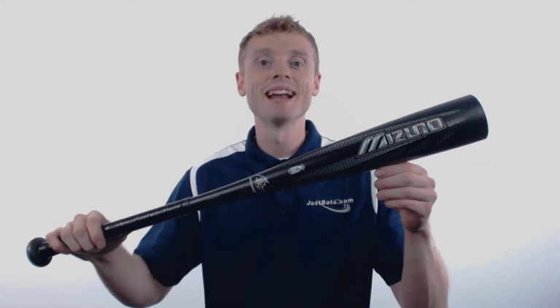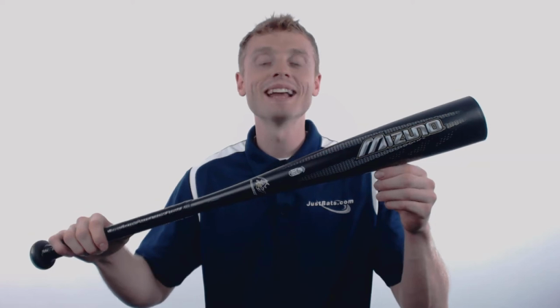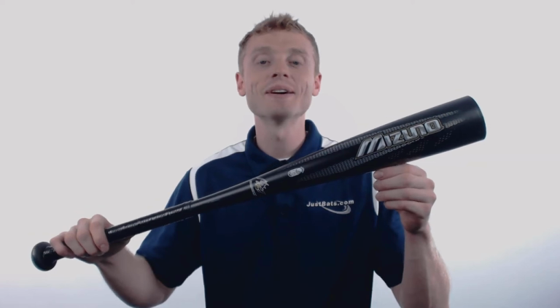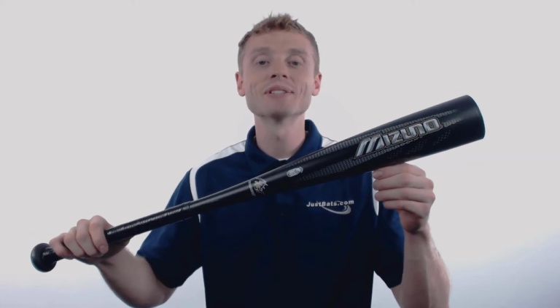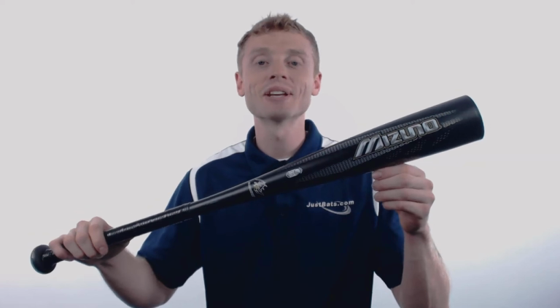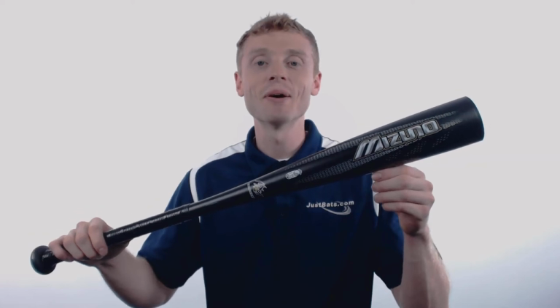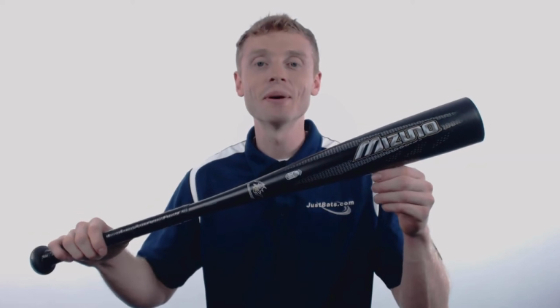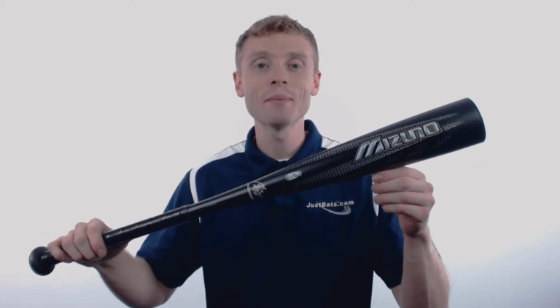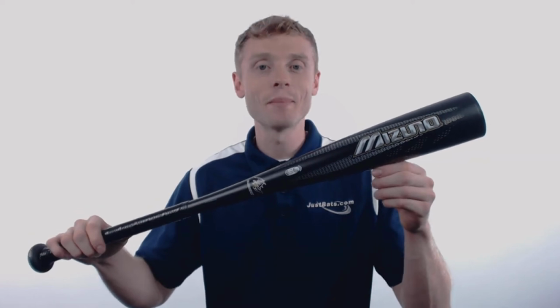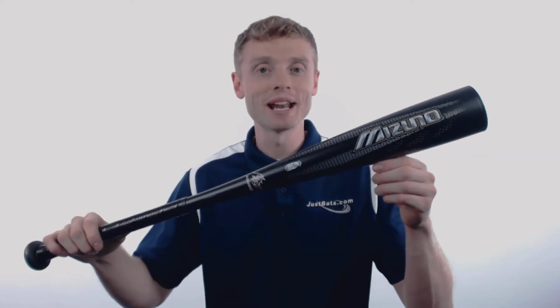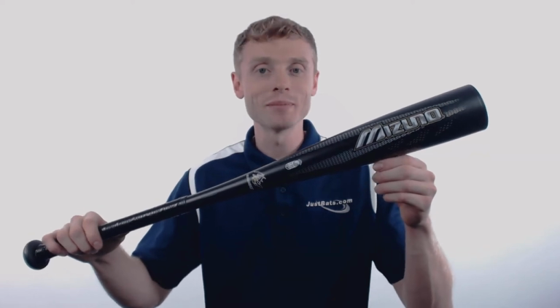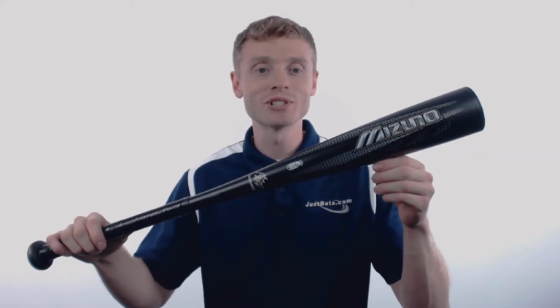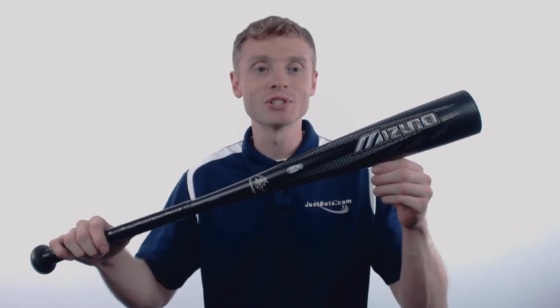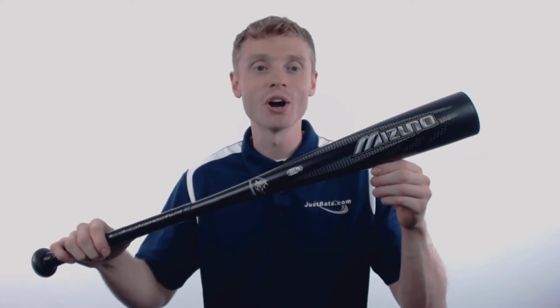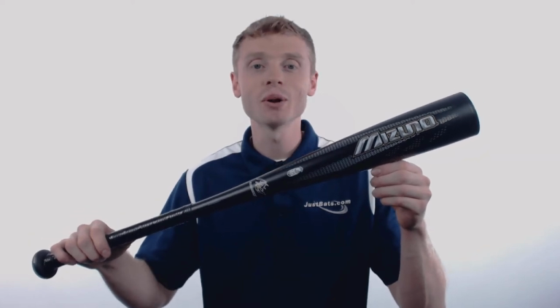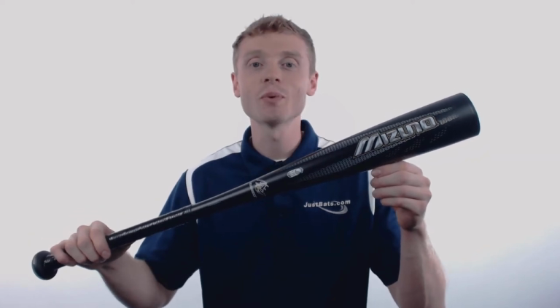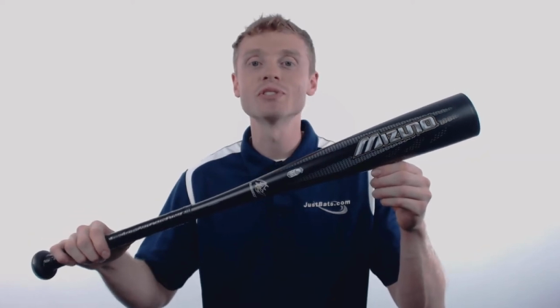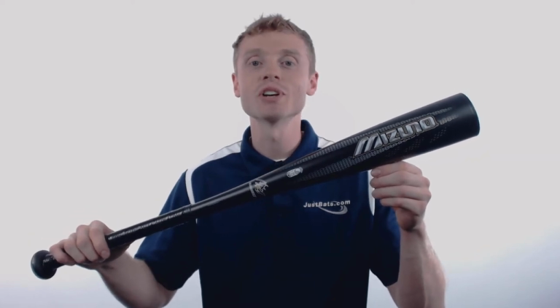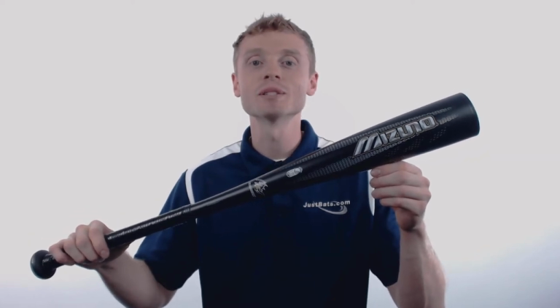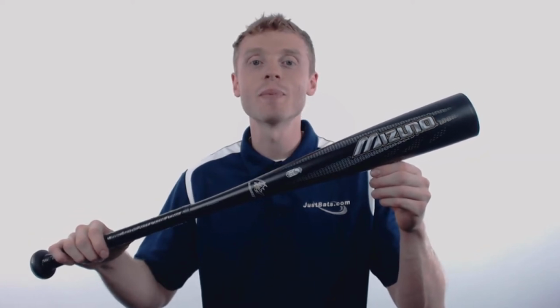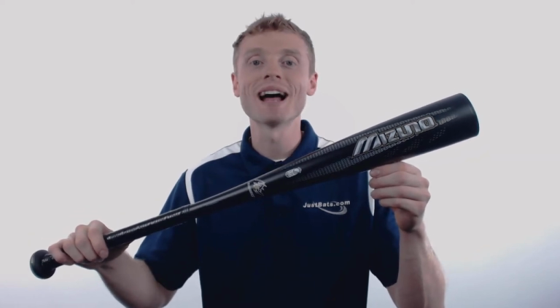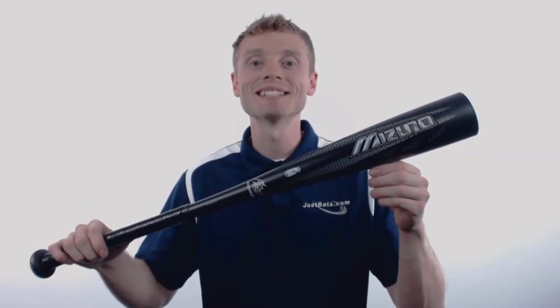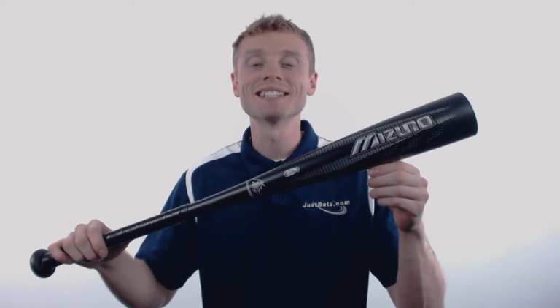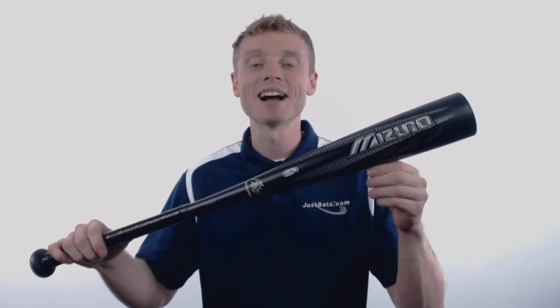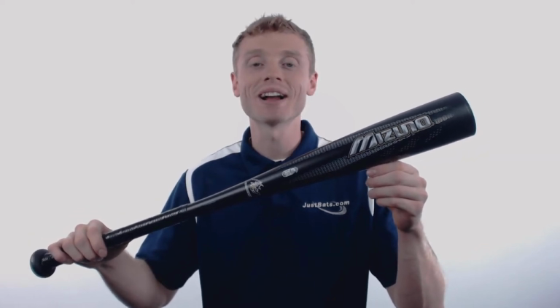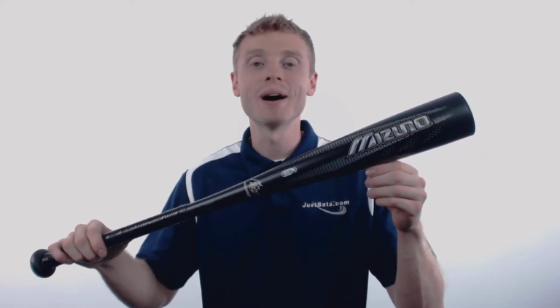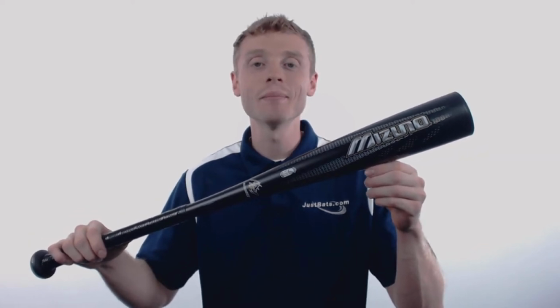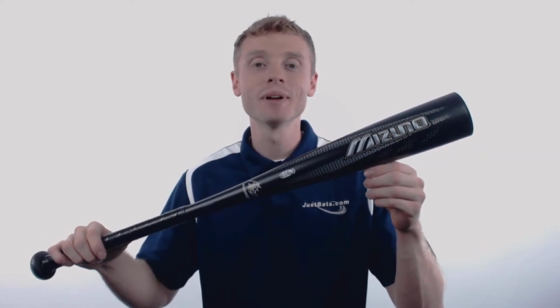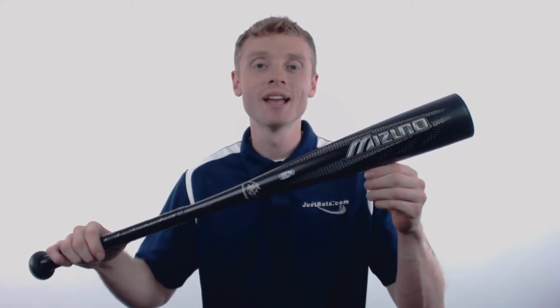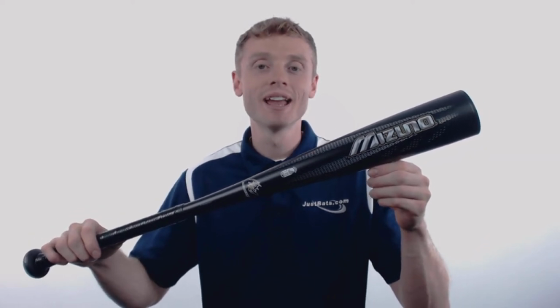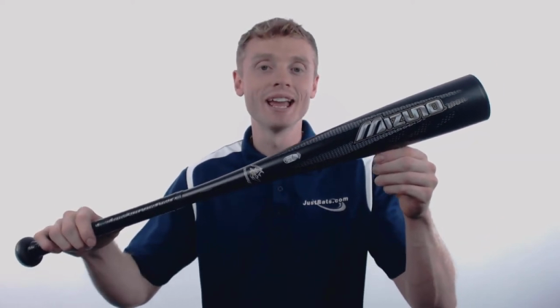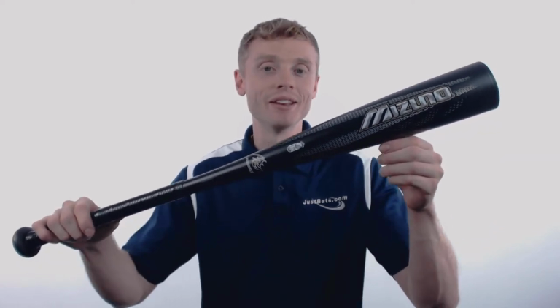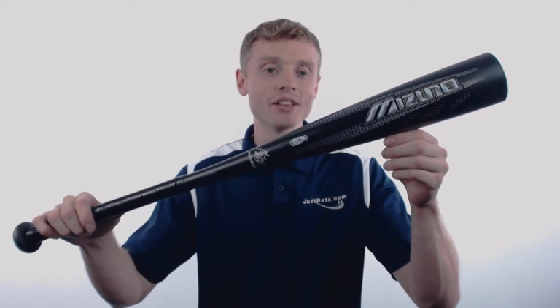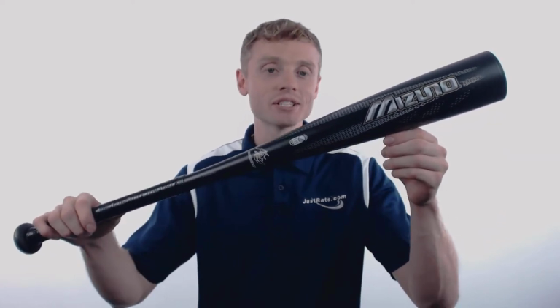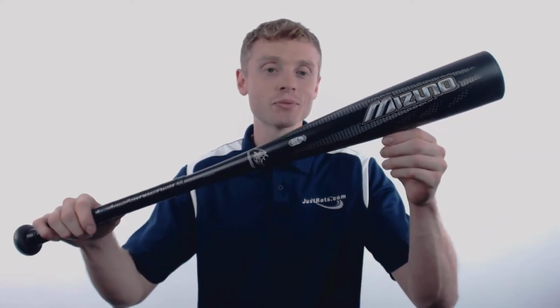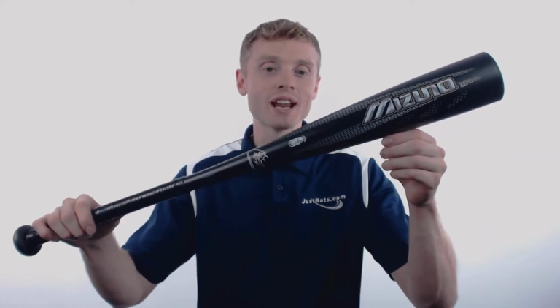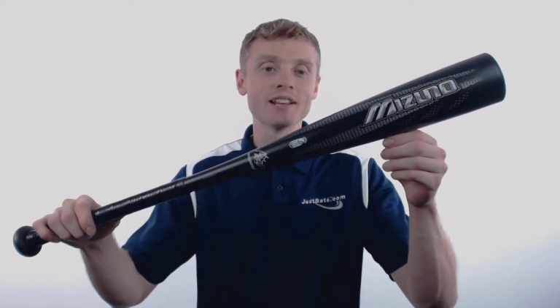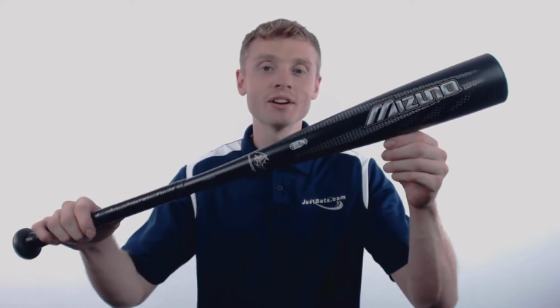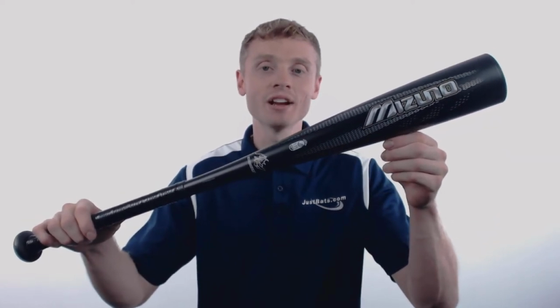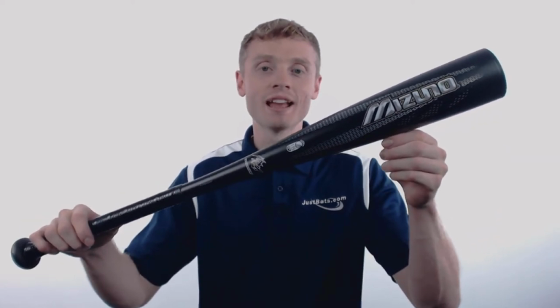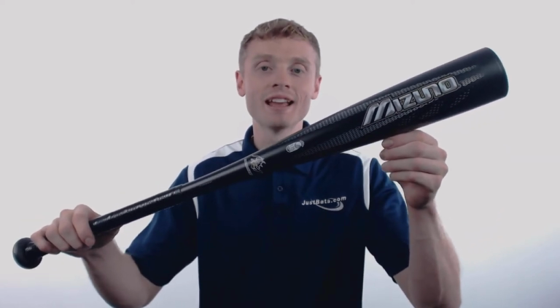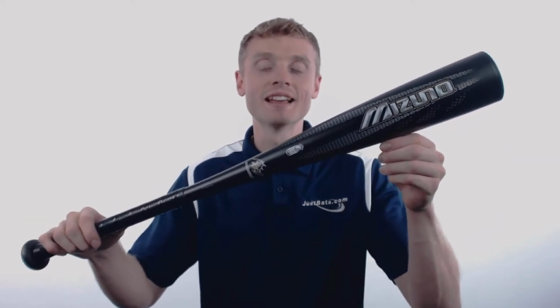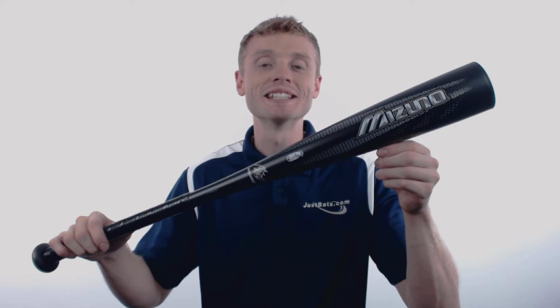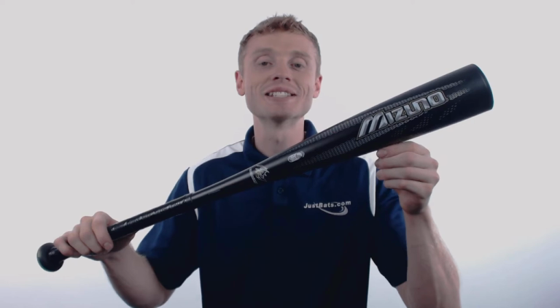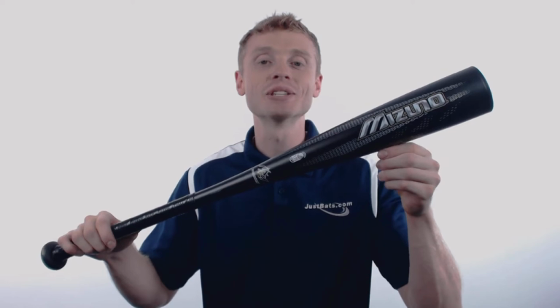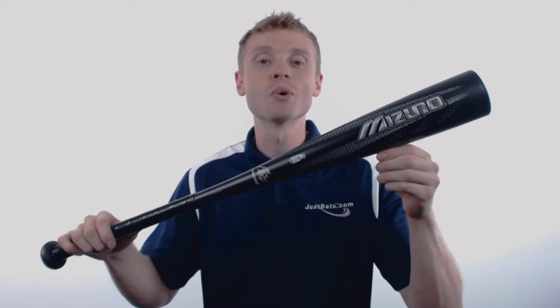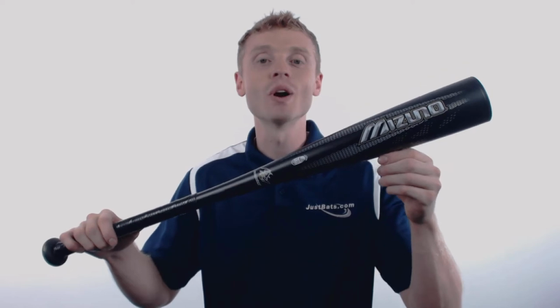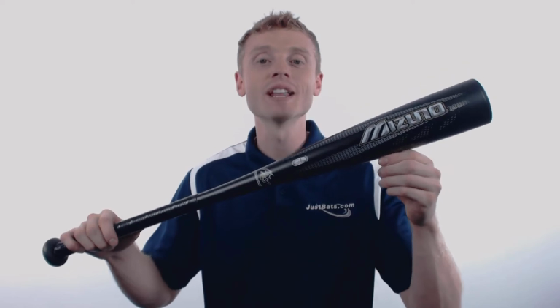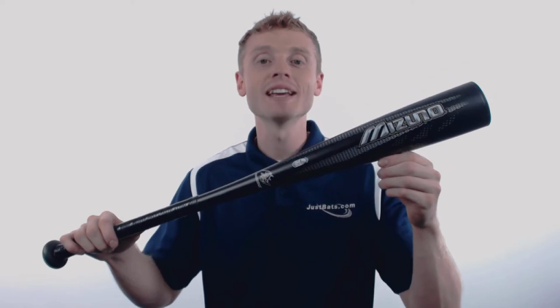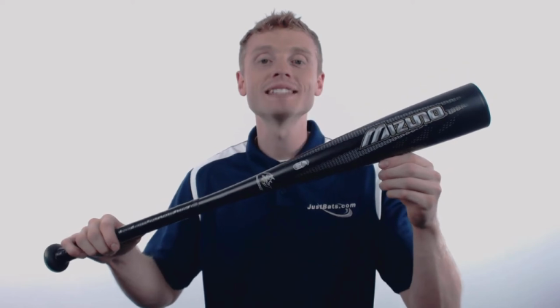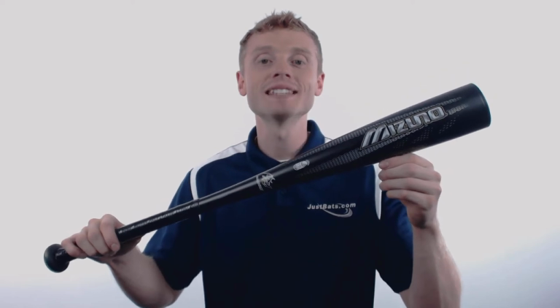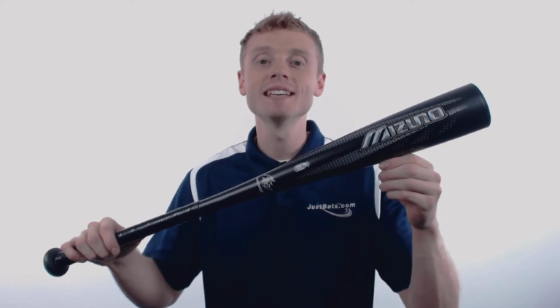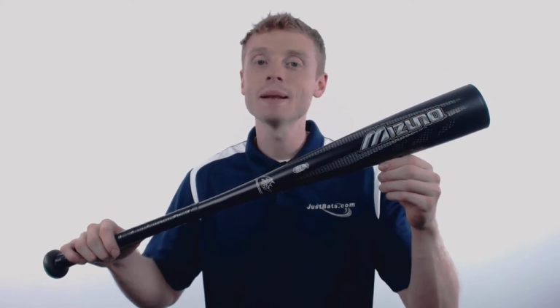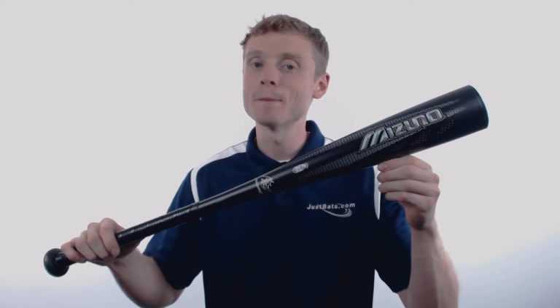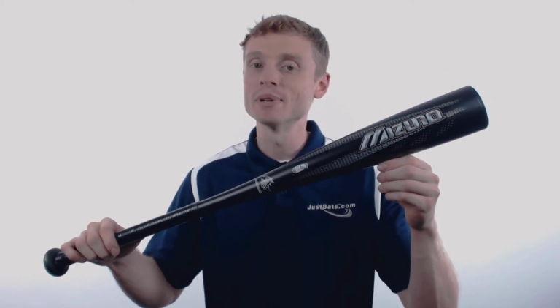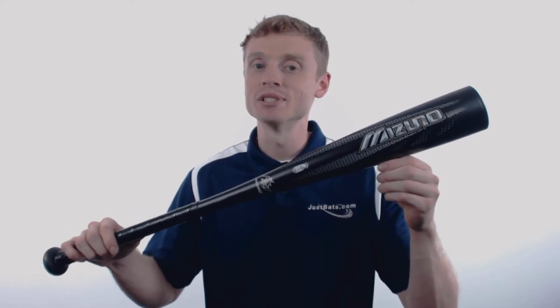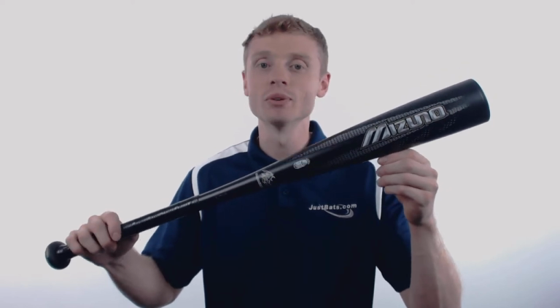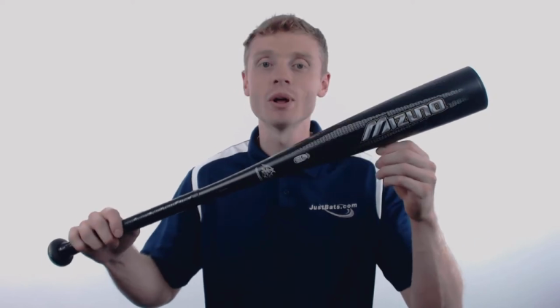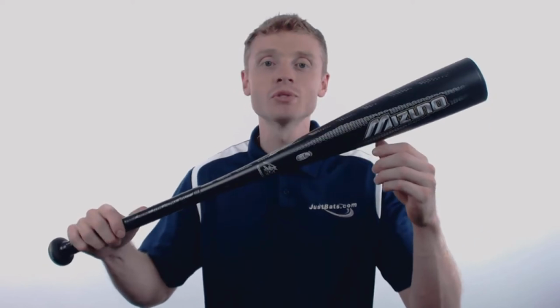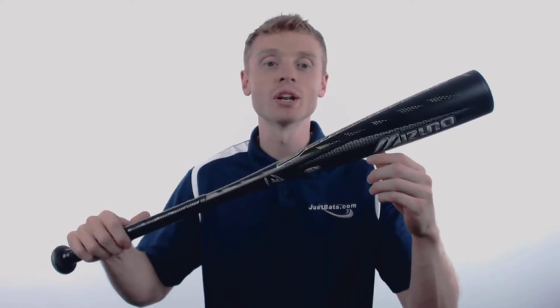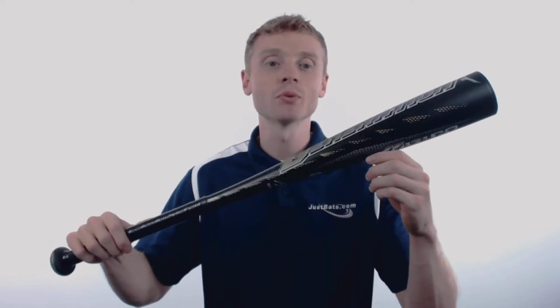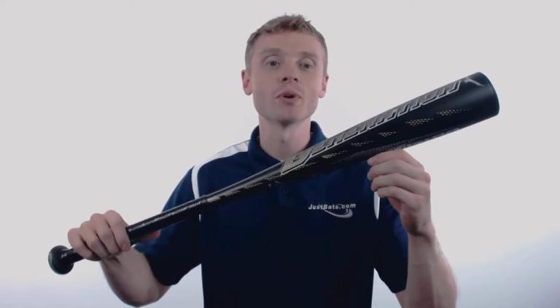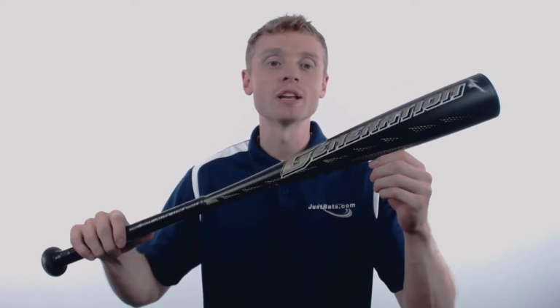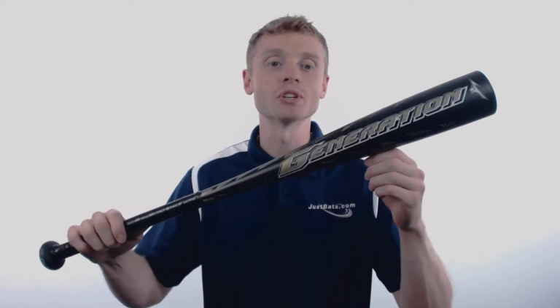Hey, how's it going? My name is John with JustBats.com, and this right here is the 2018 Mizuno Generation.